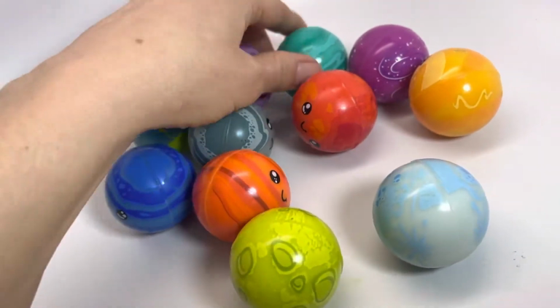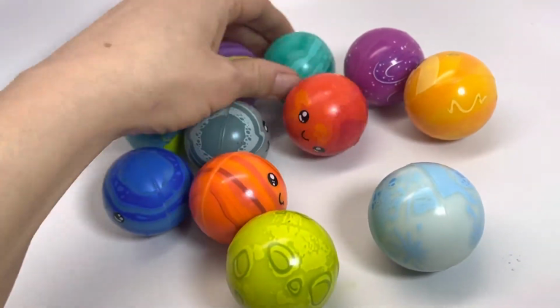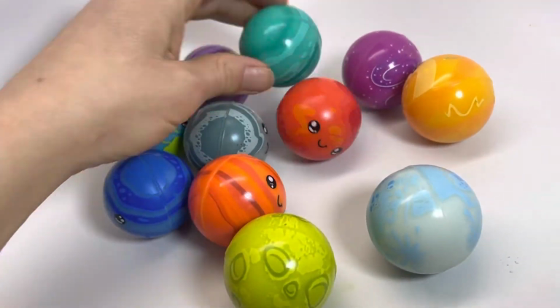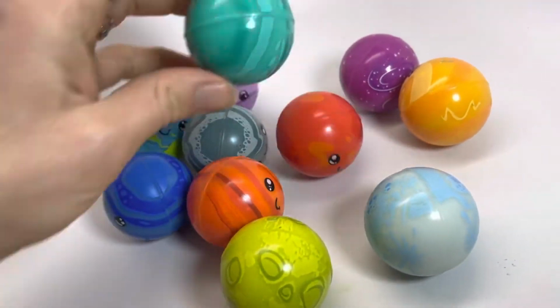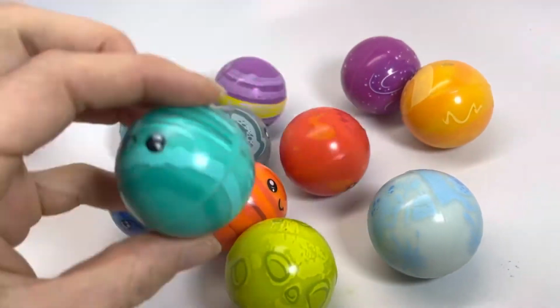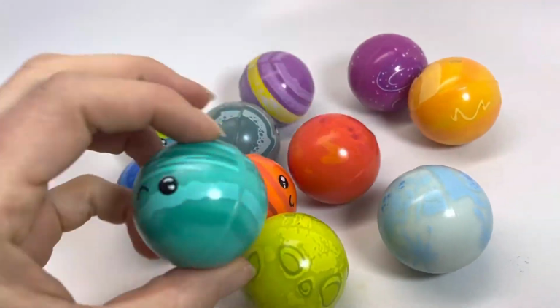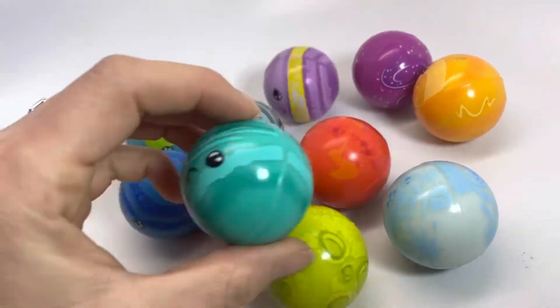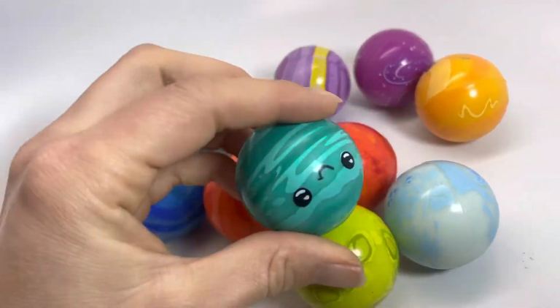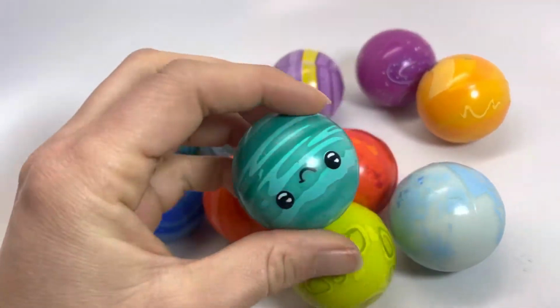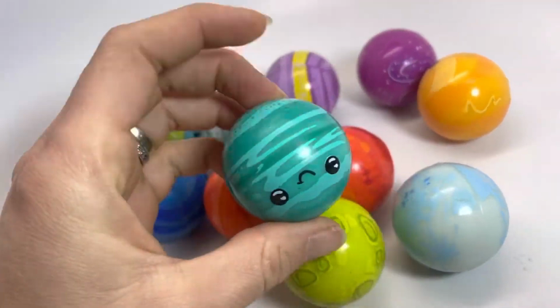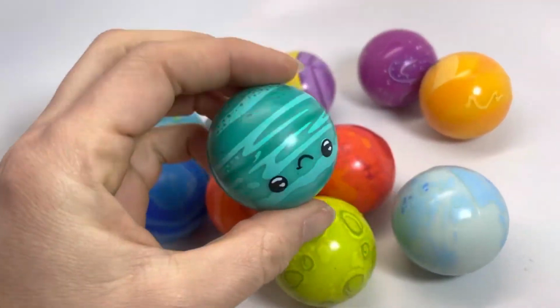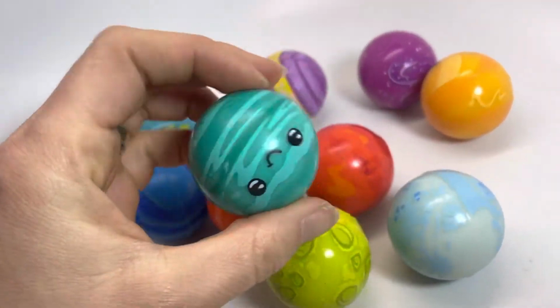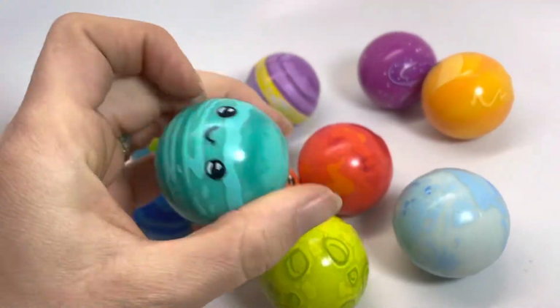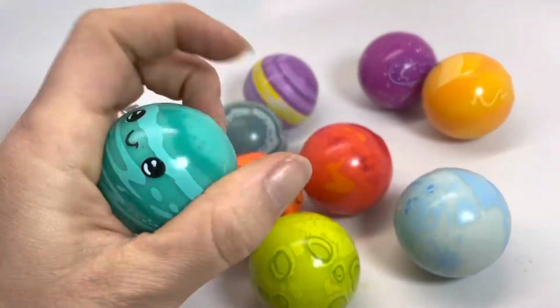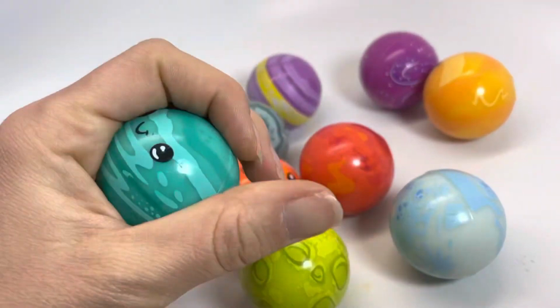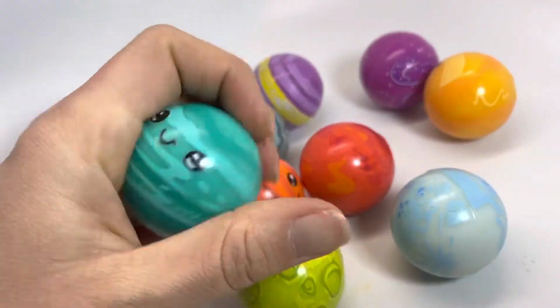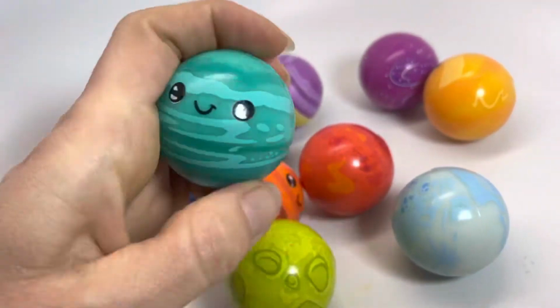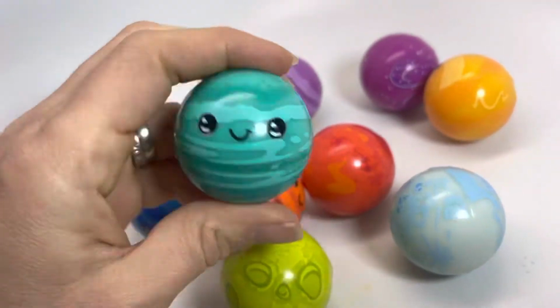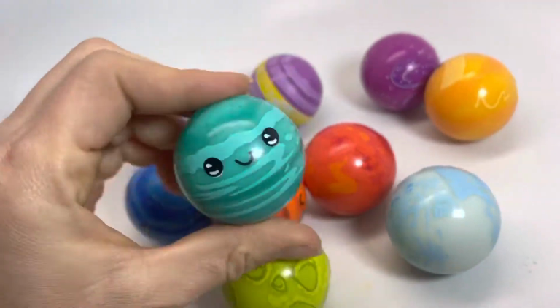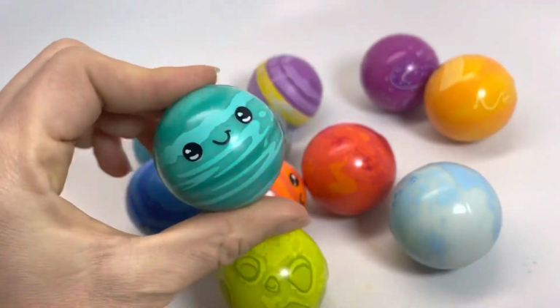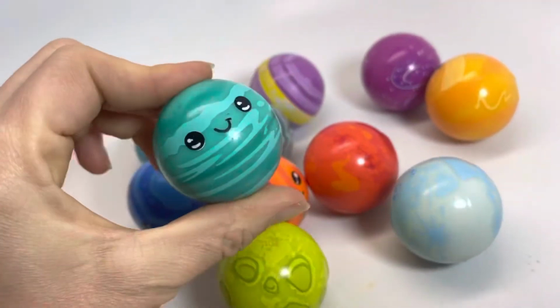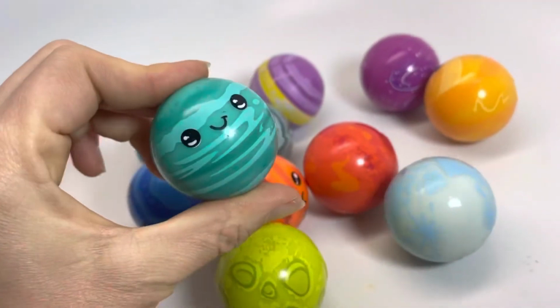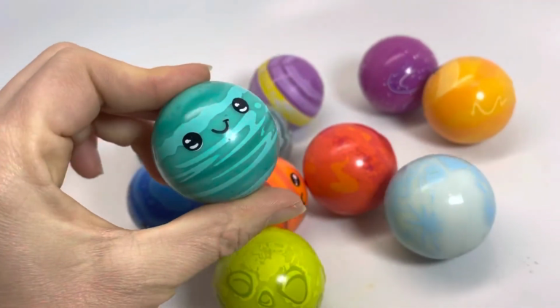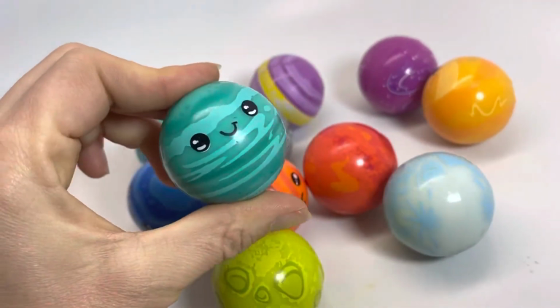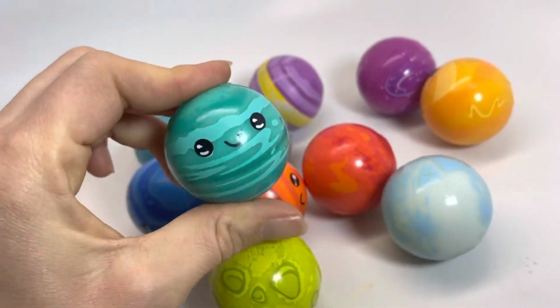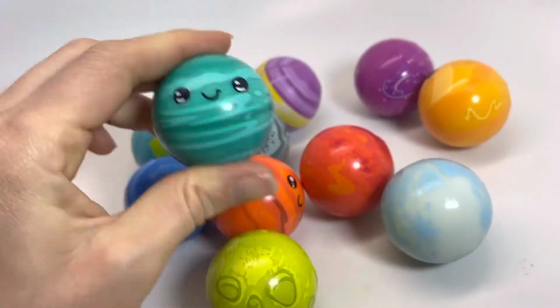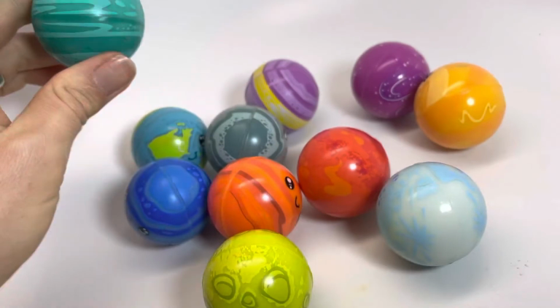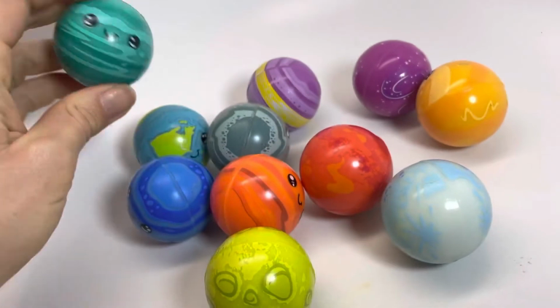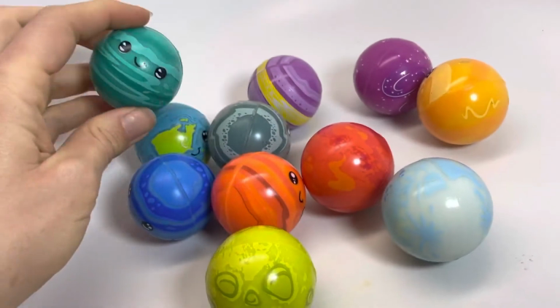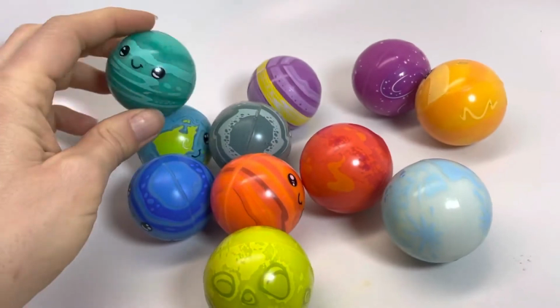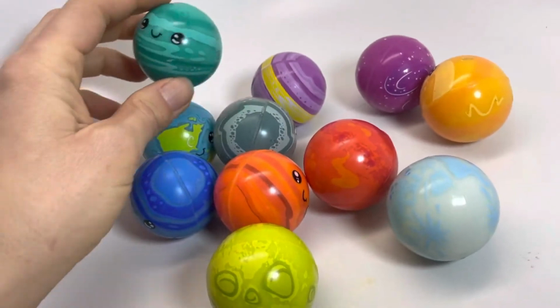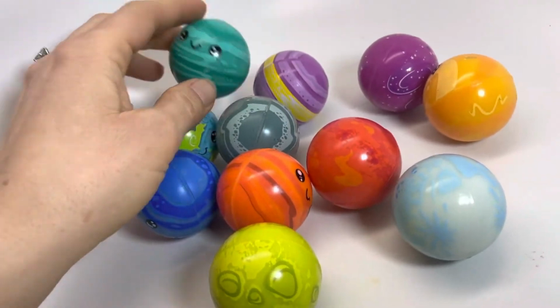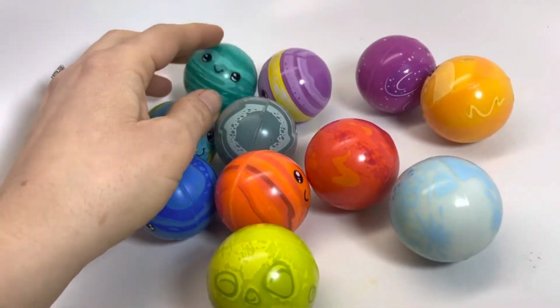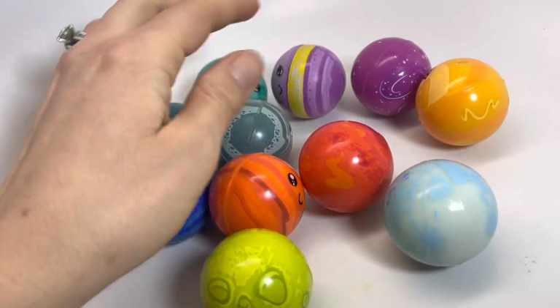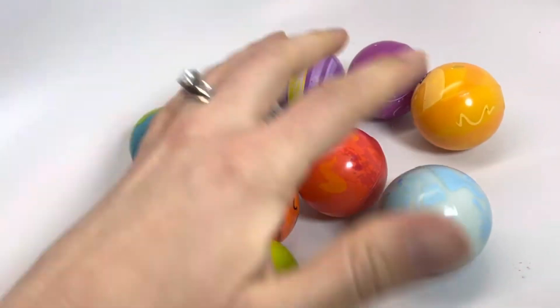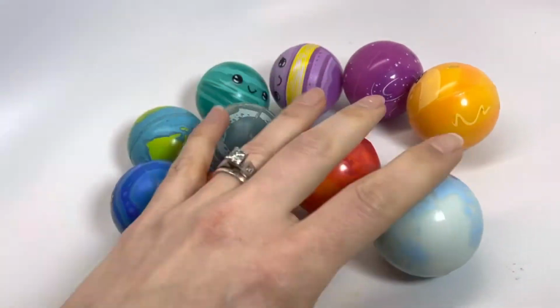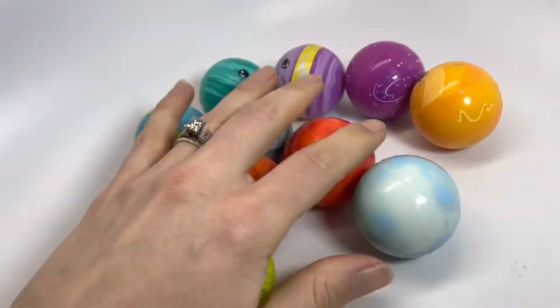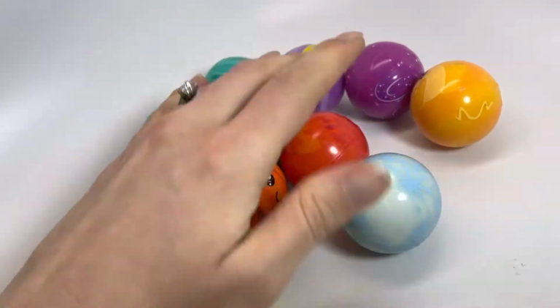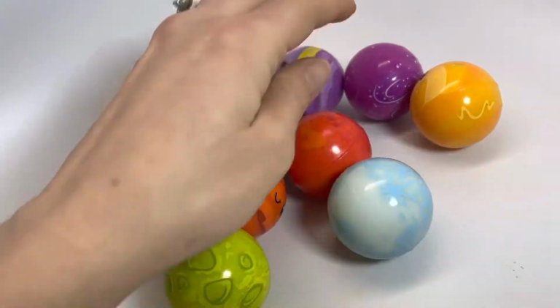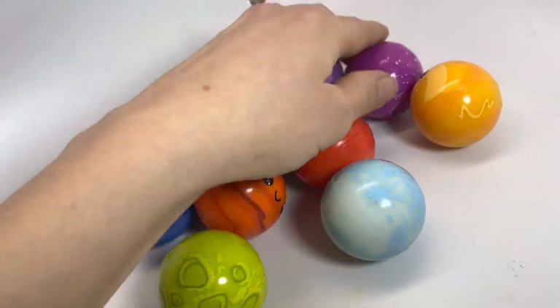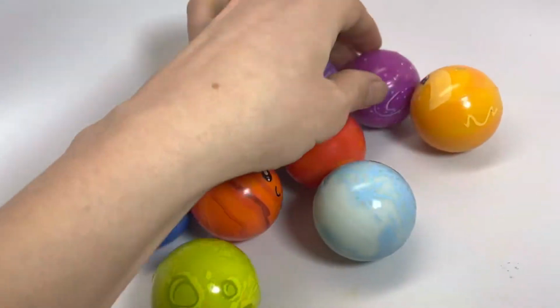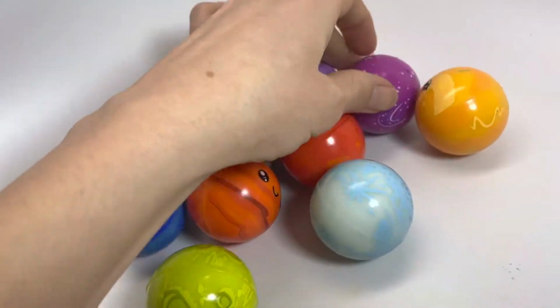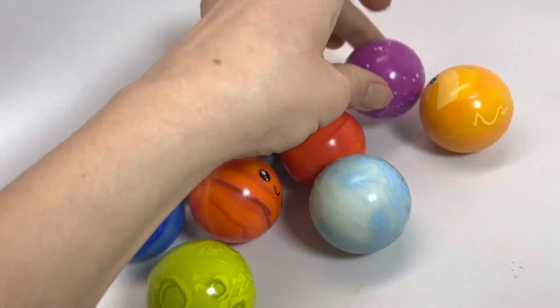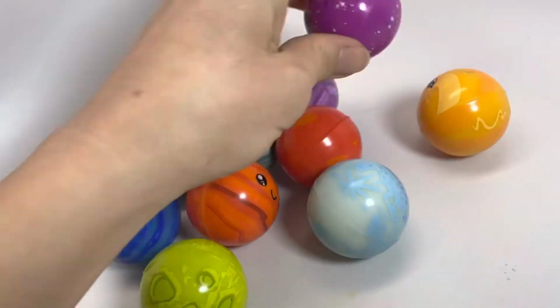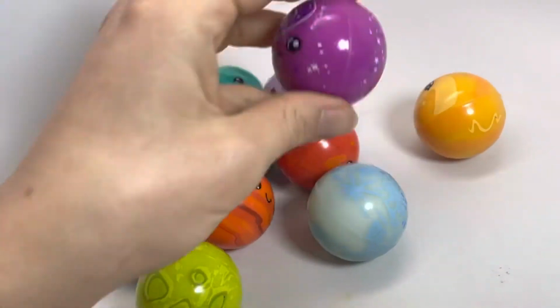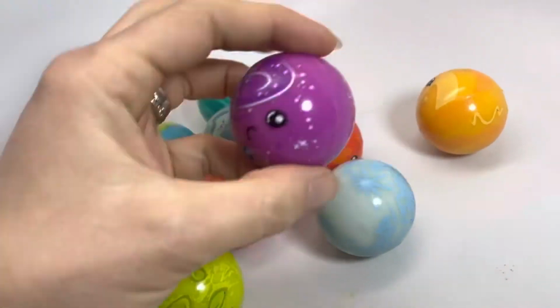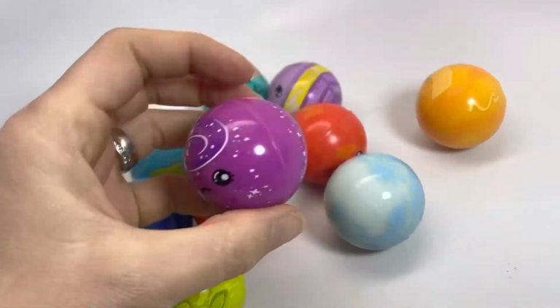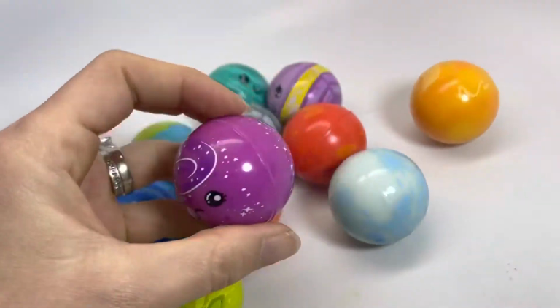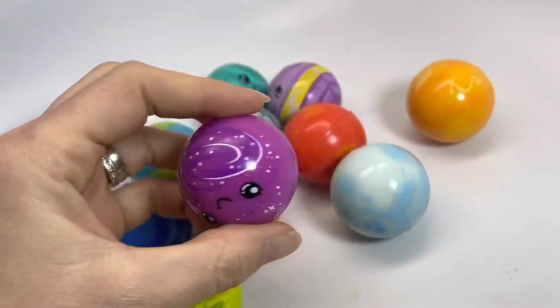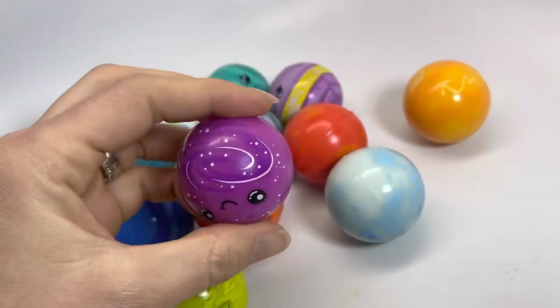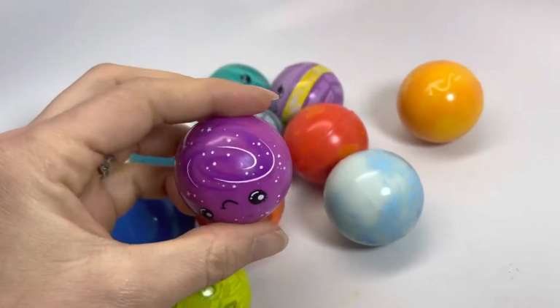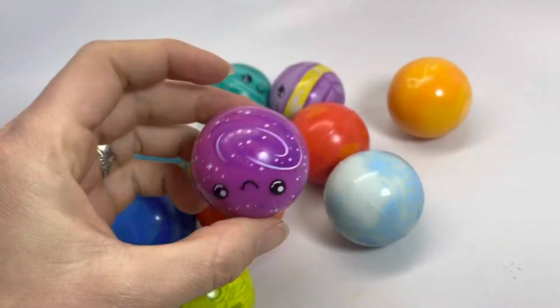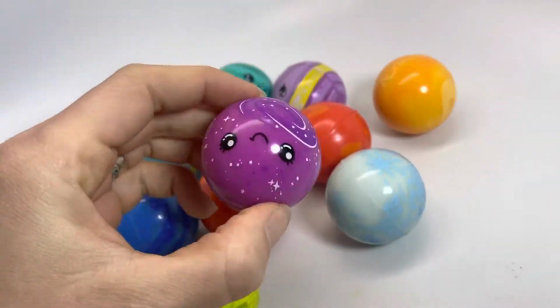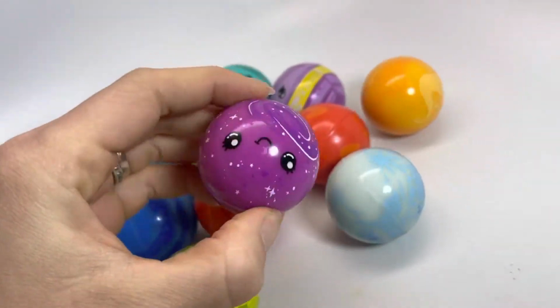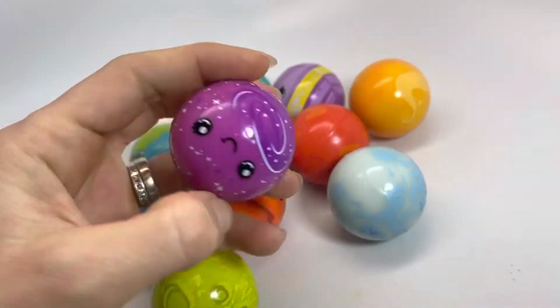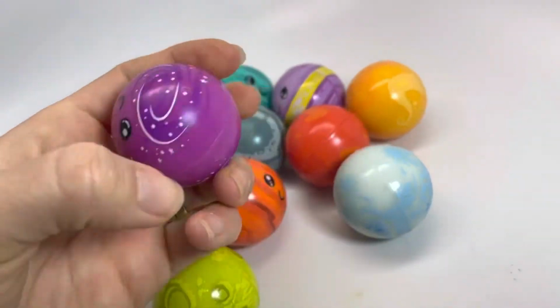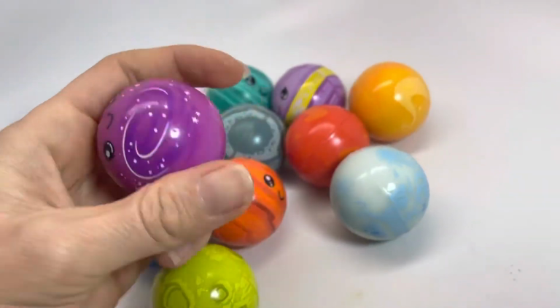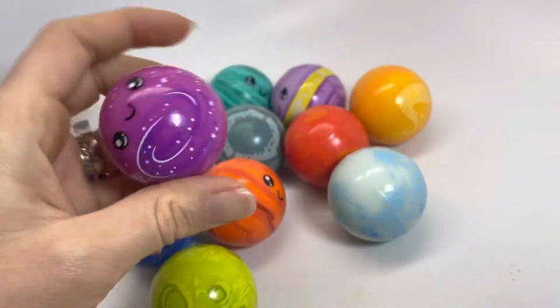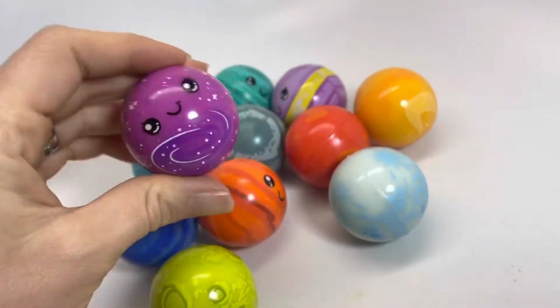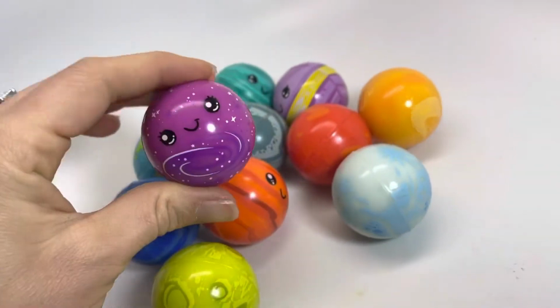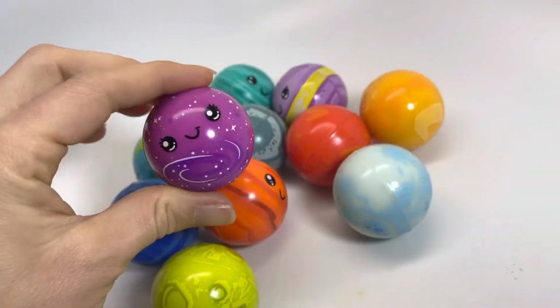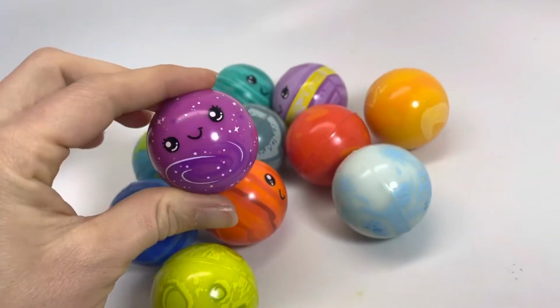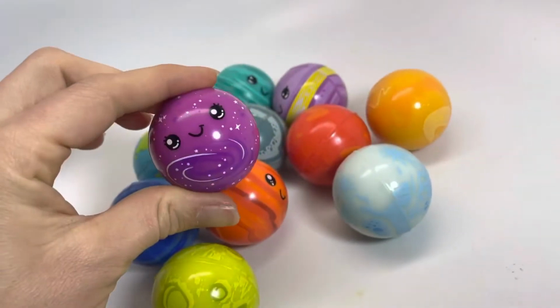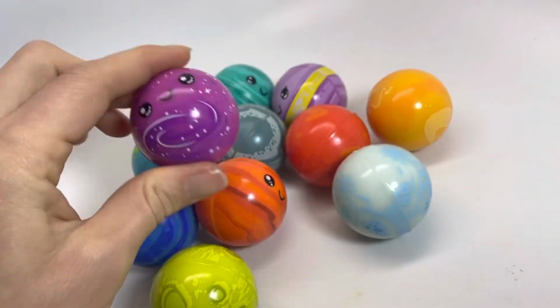These are obviously quite large bouncy balls. You can use them as bouncy balls or you can use them as just fun solar system play.